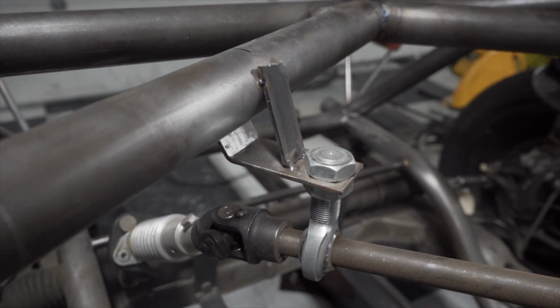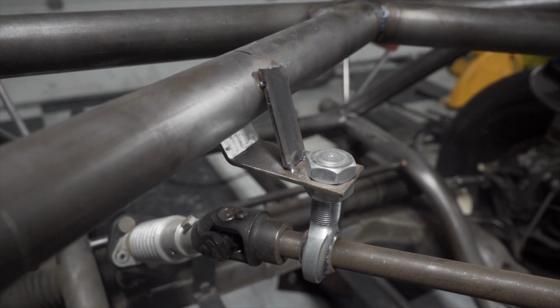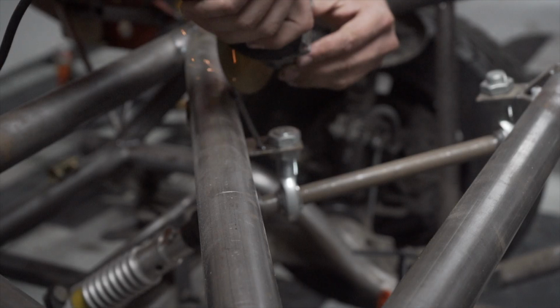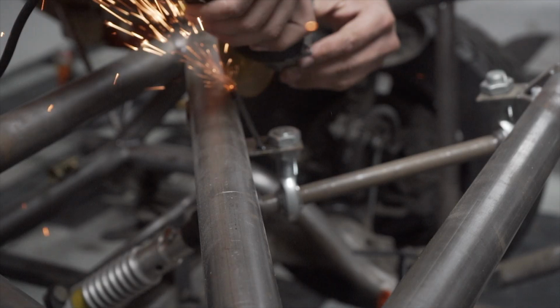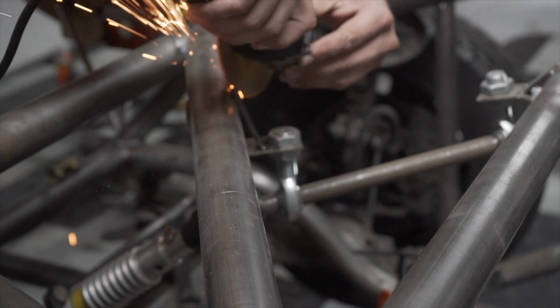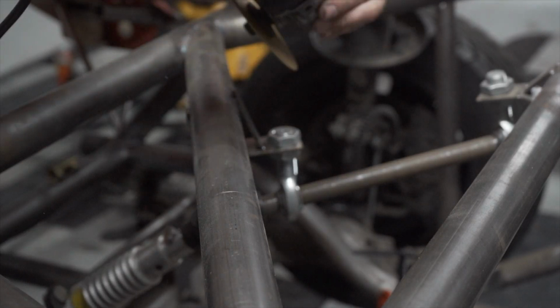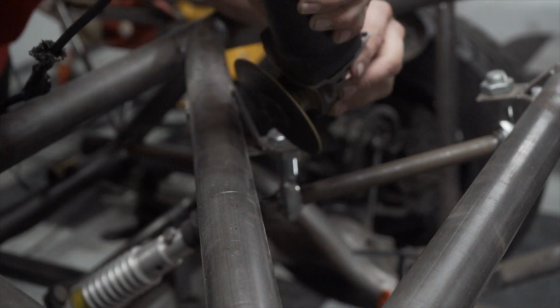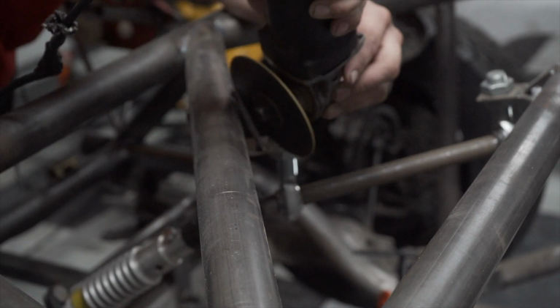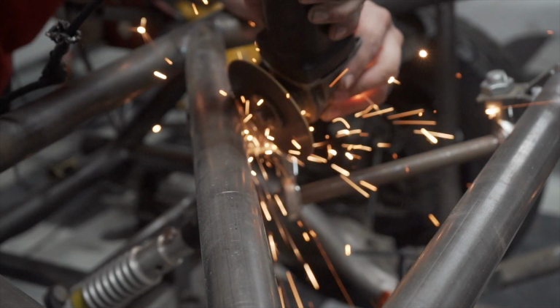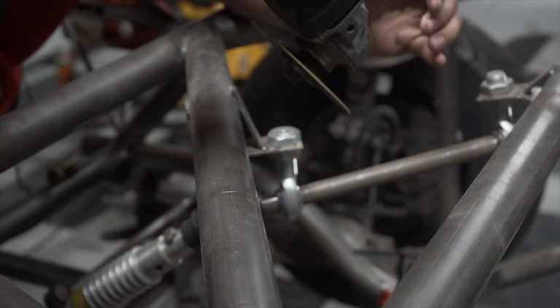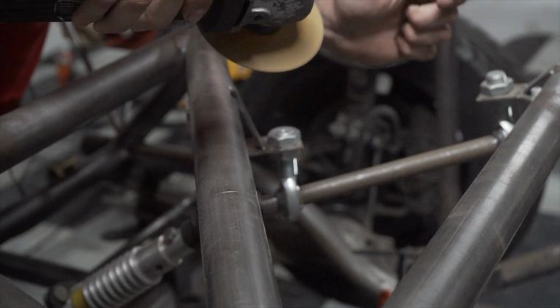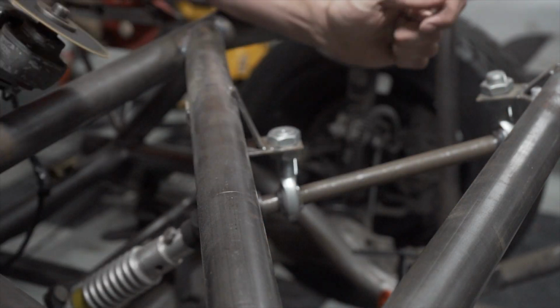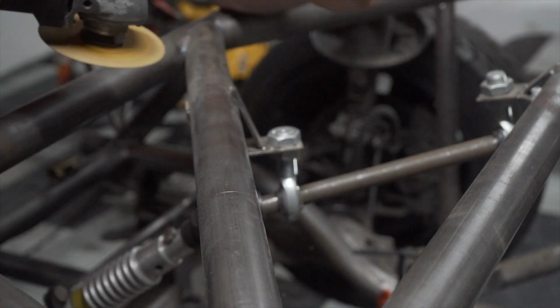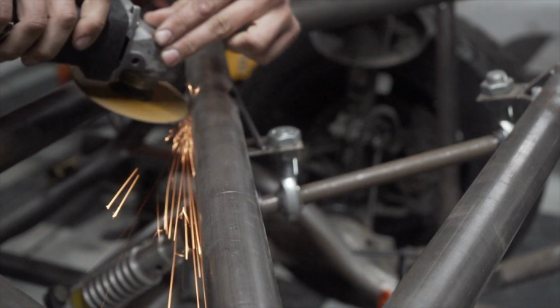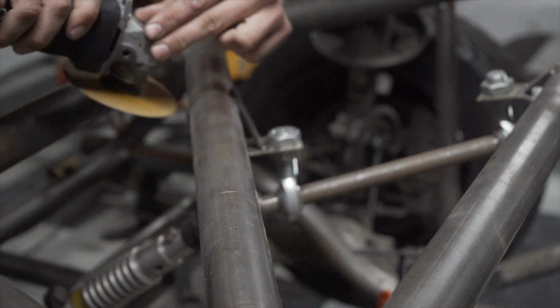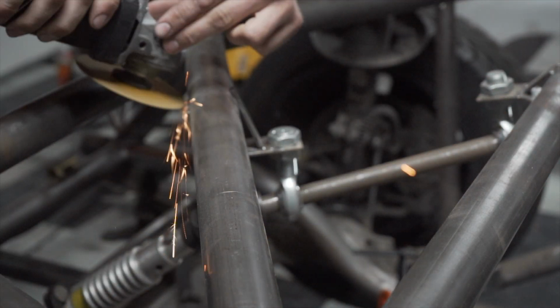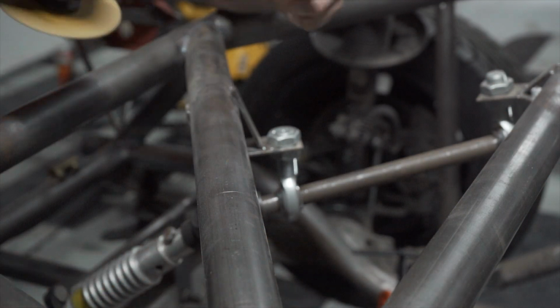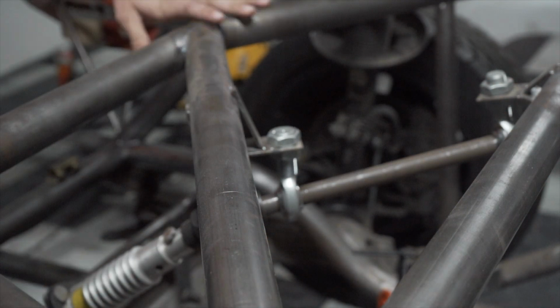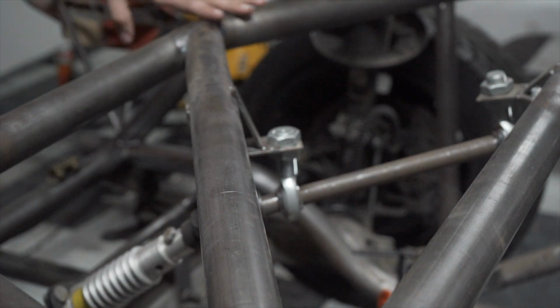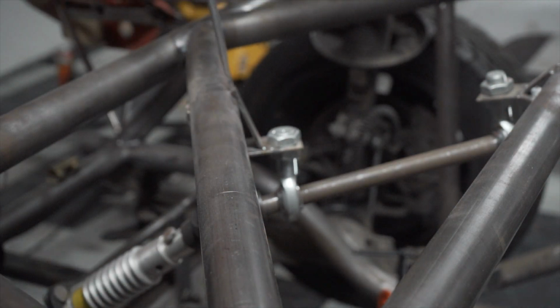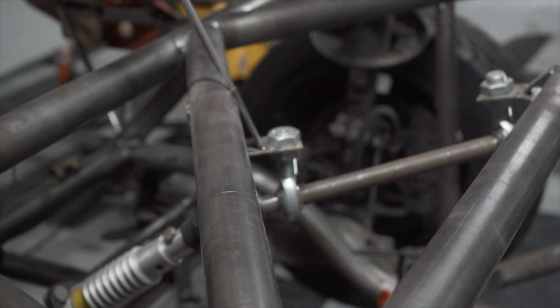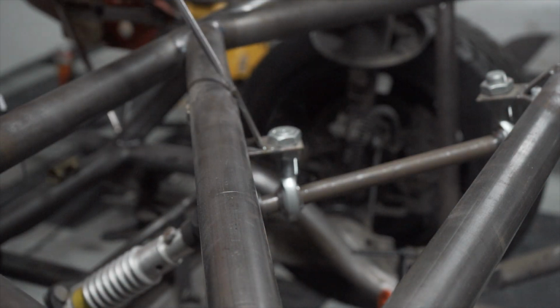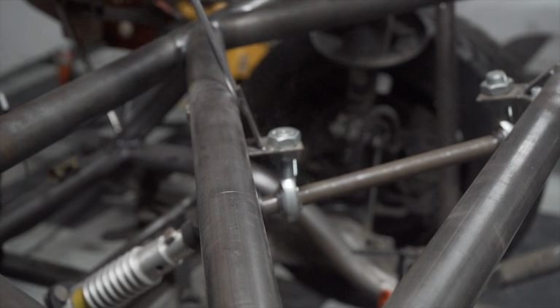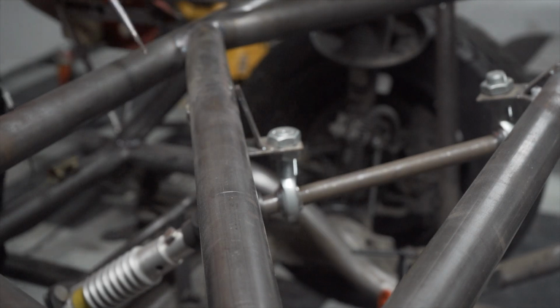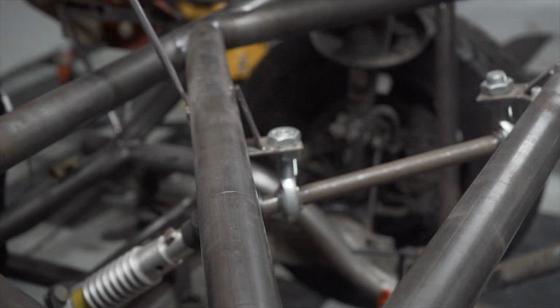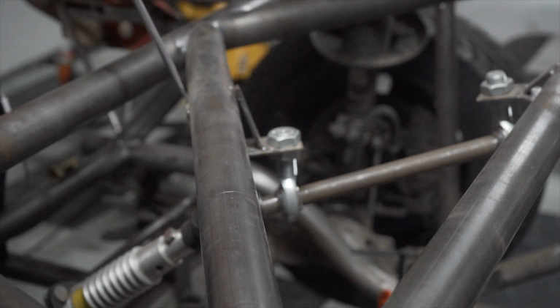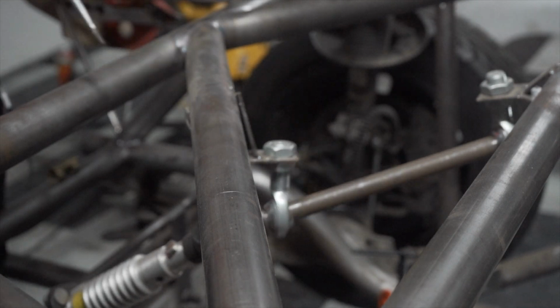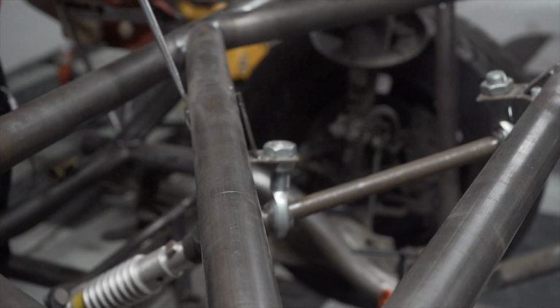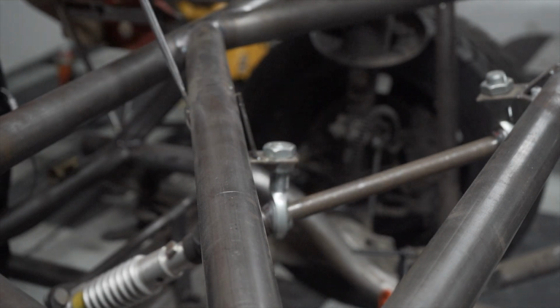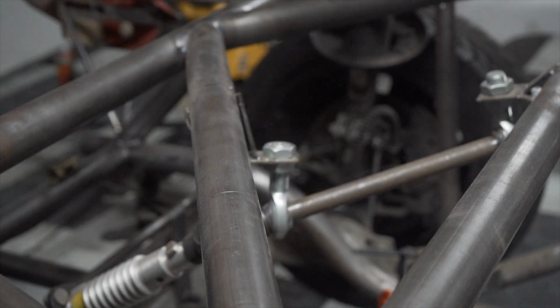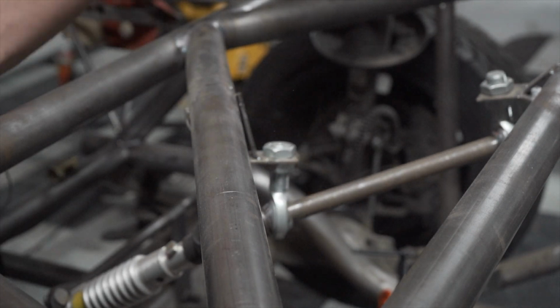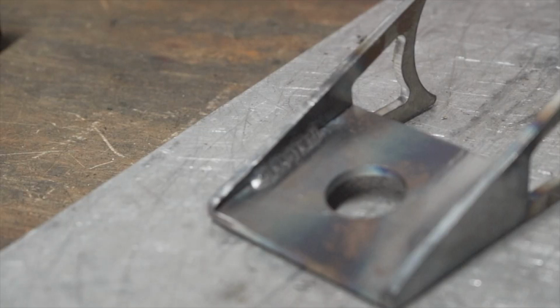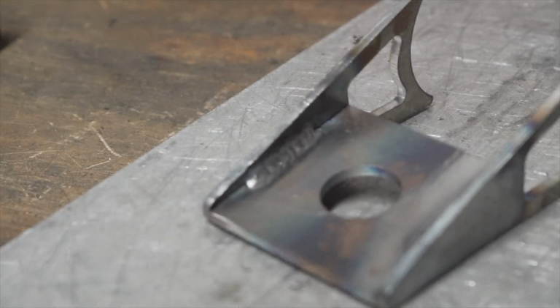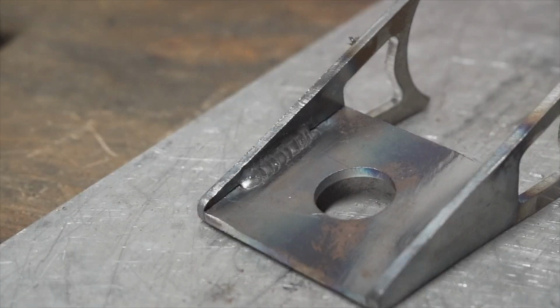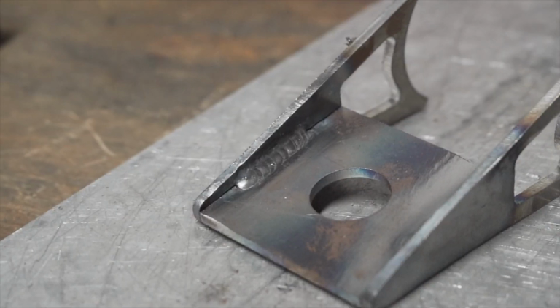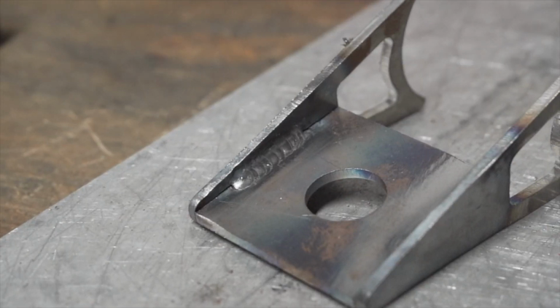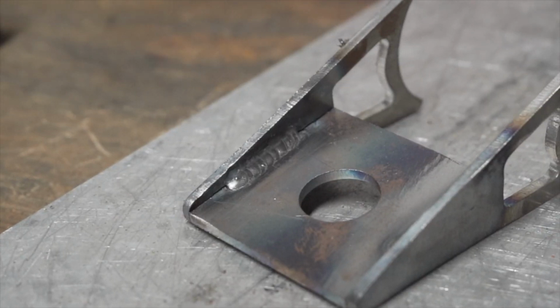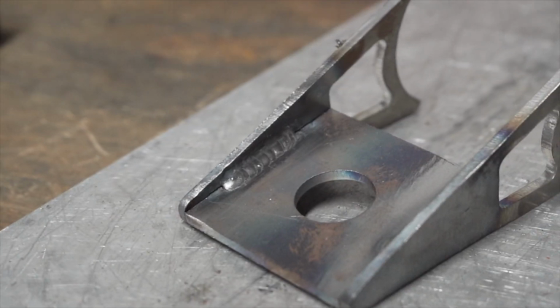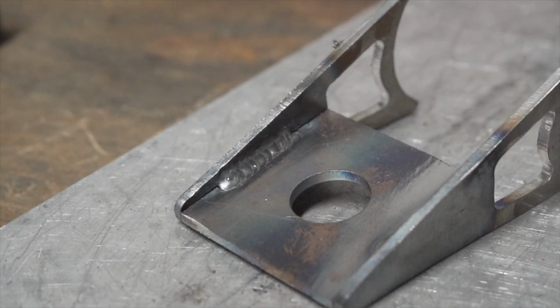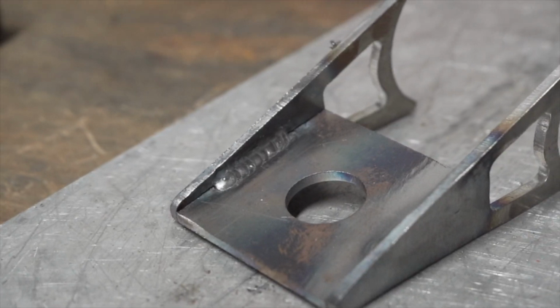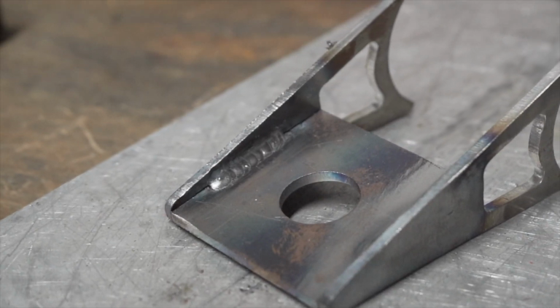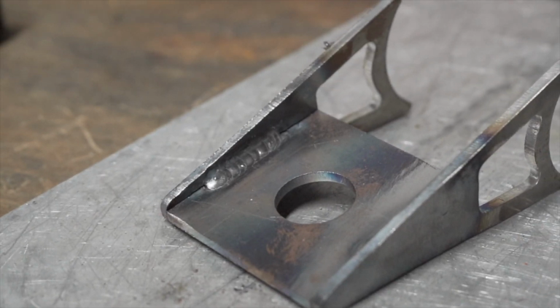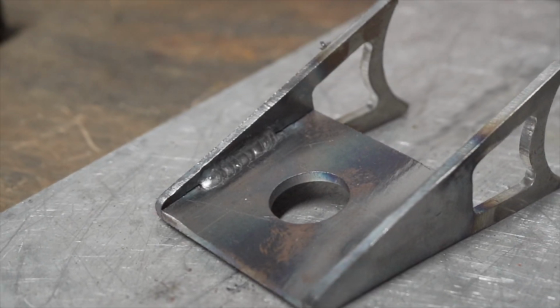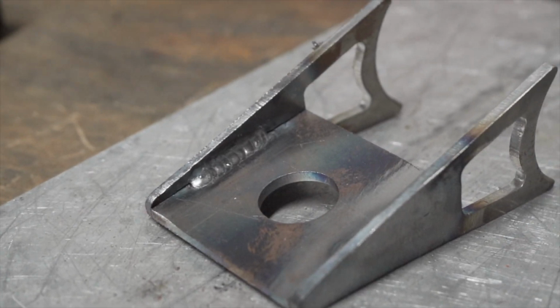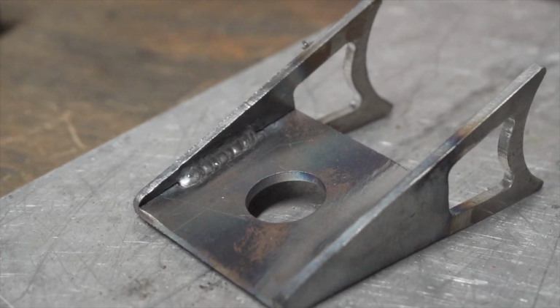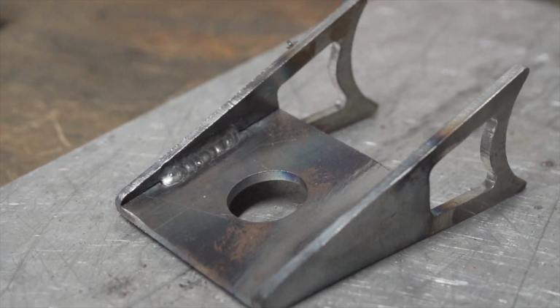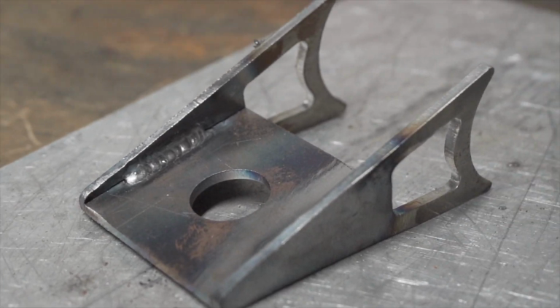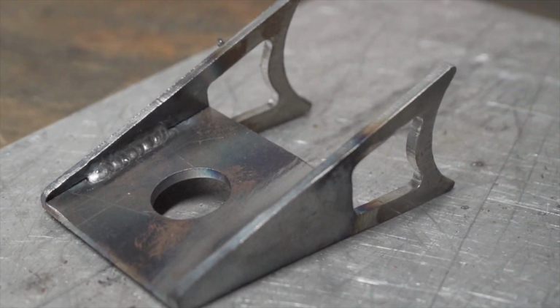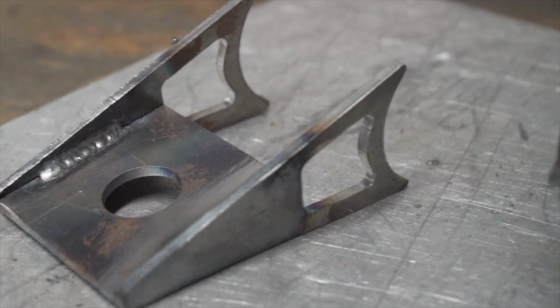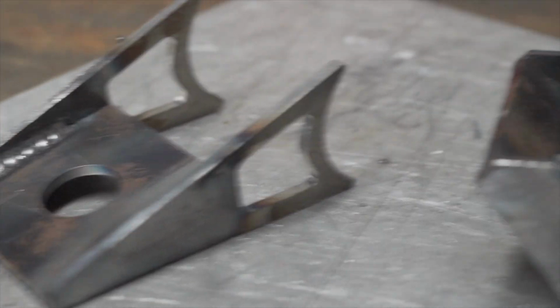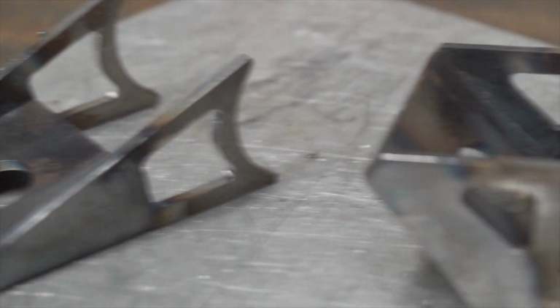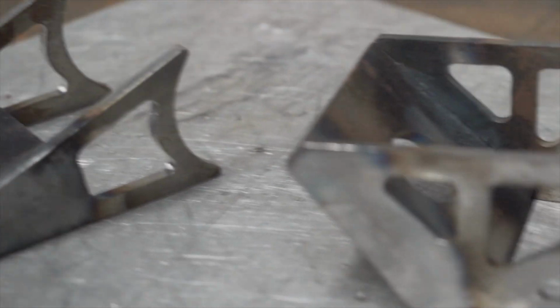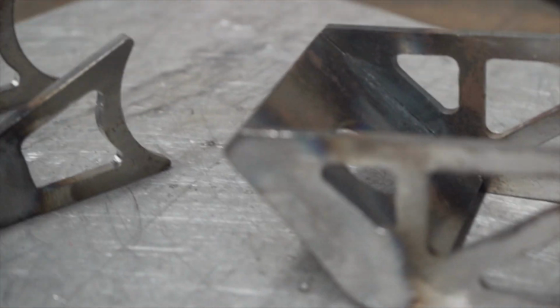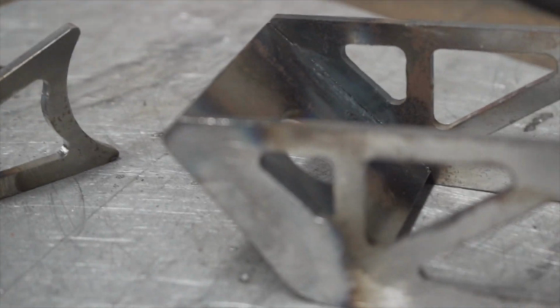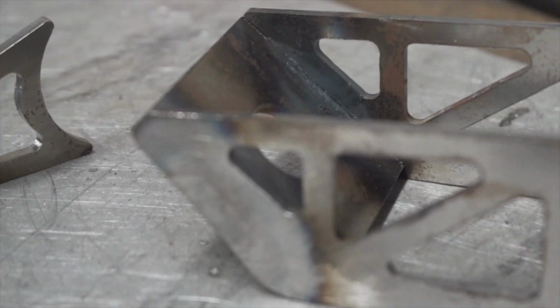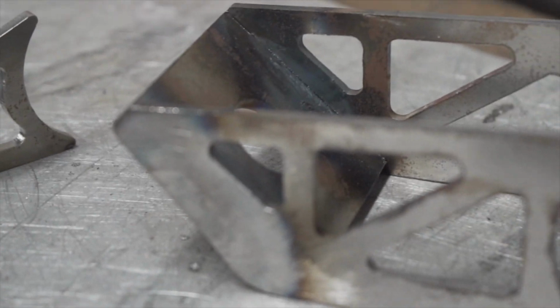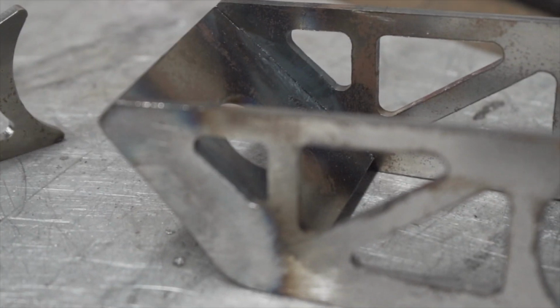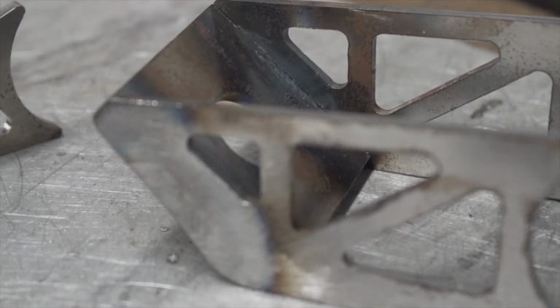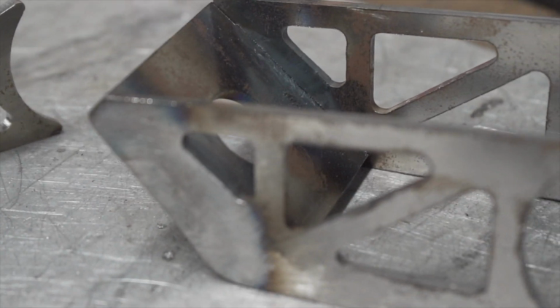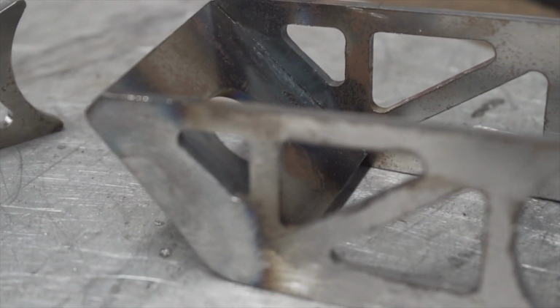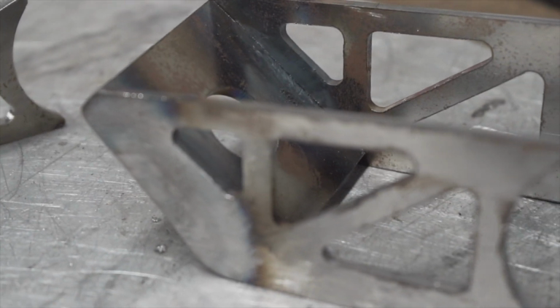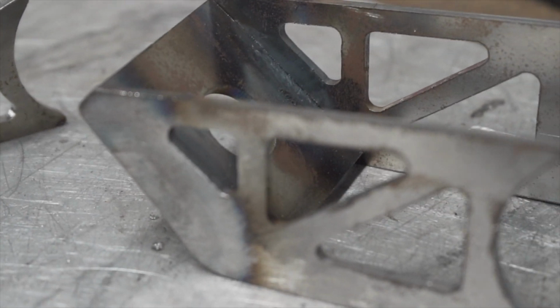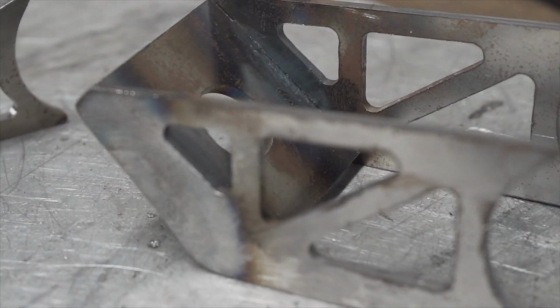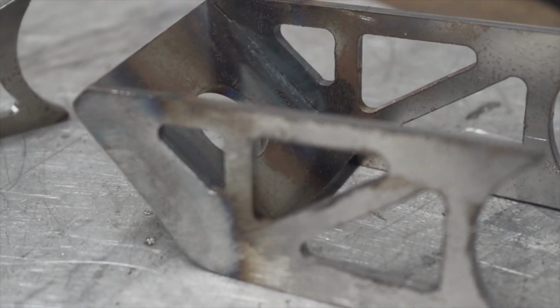The steering brackets on the car were both temporary and ugly. With some more Send Cut Send goodies, I cleaned up the look and added lightness.